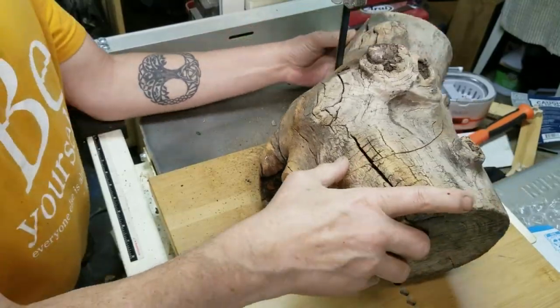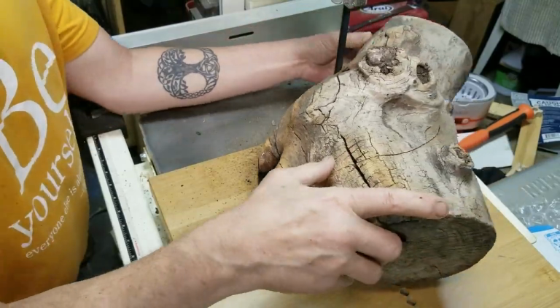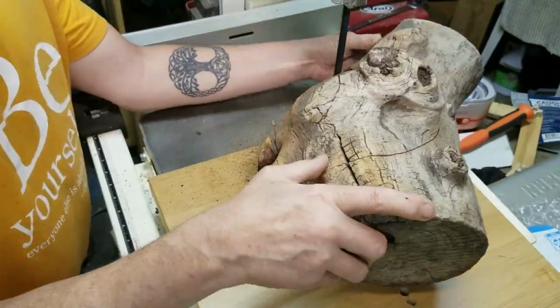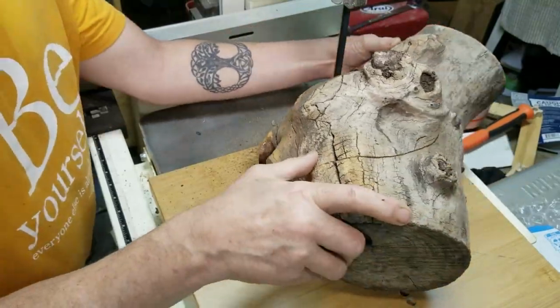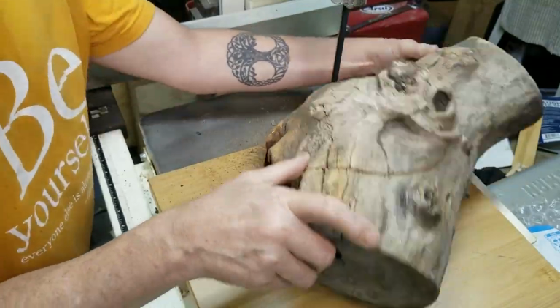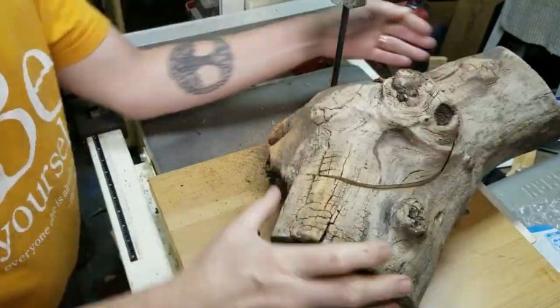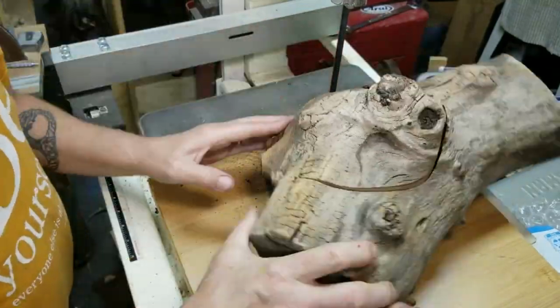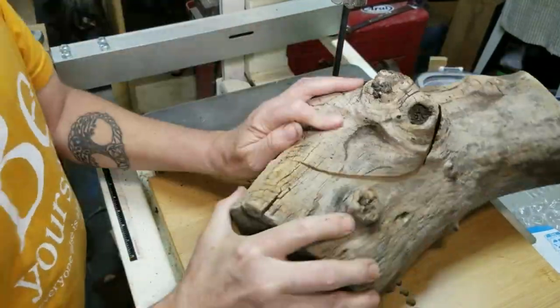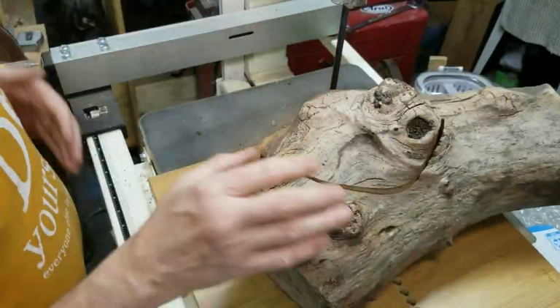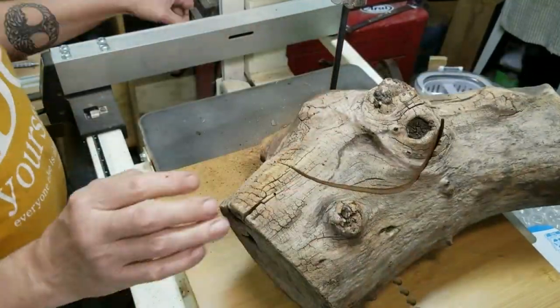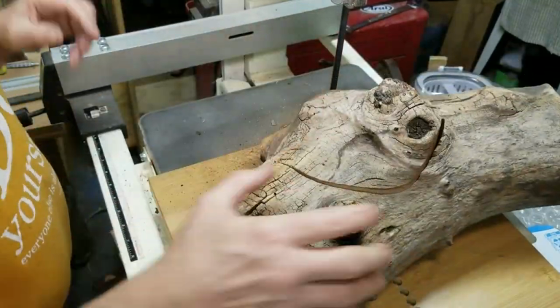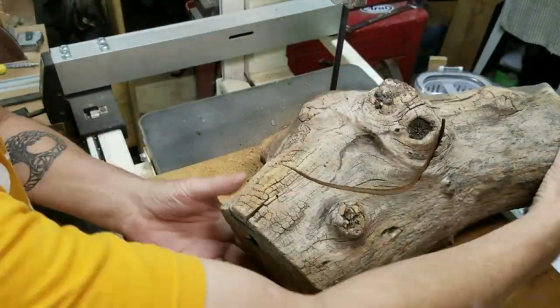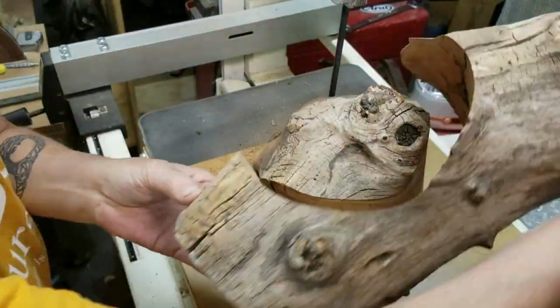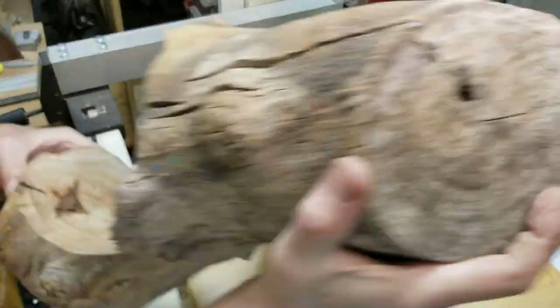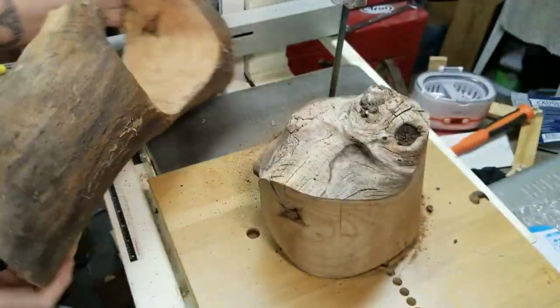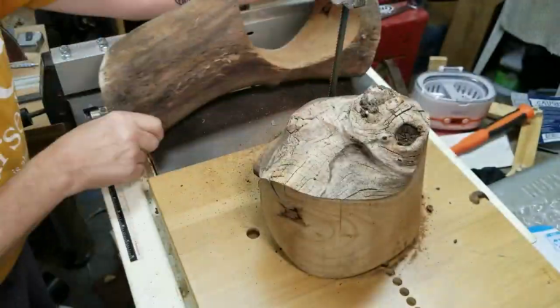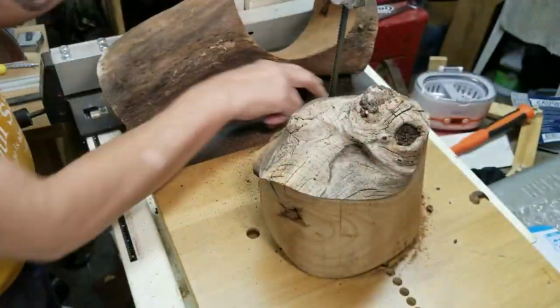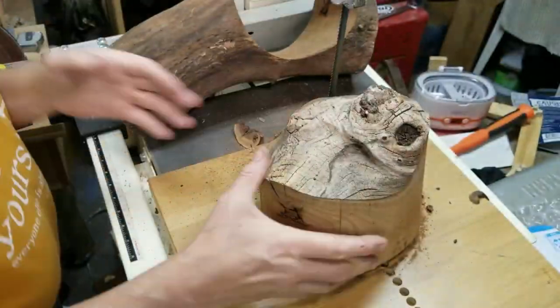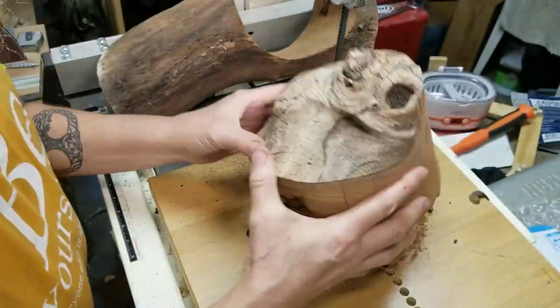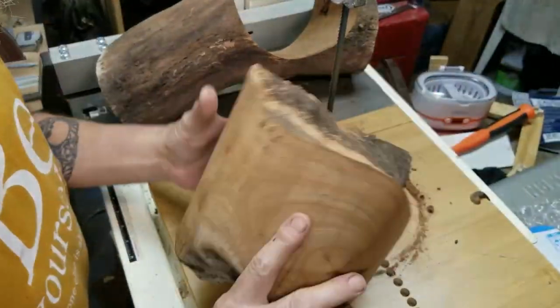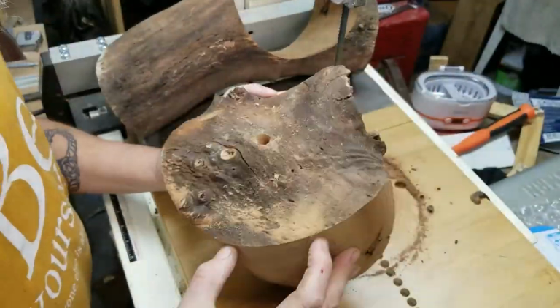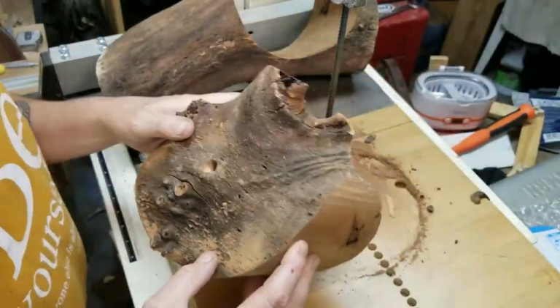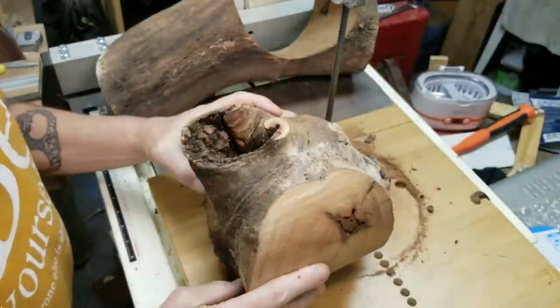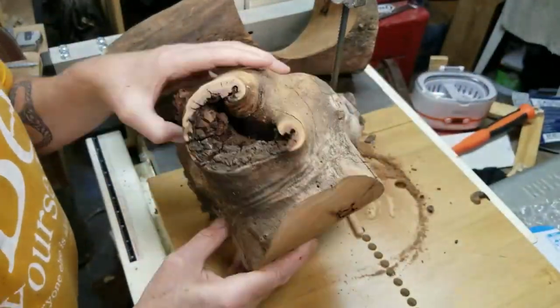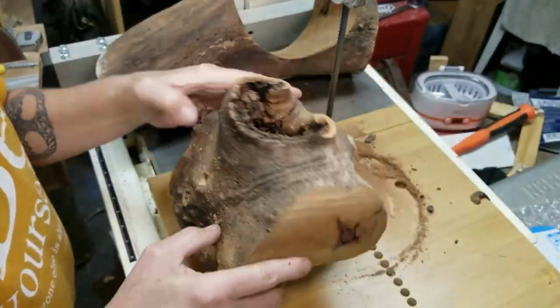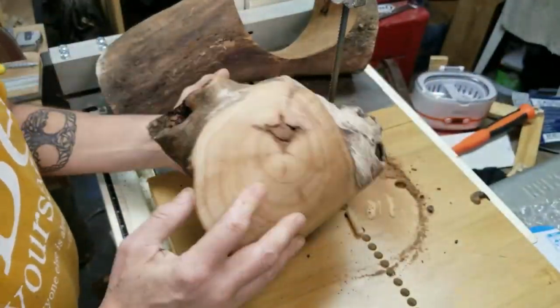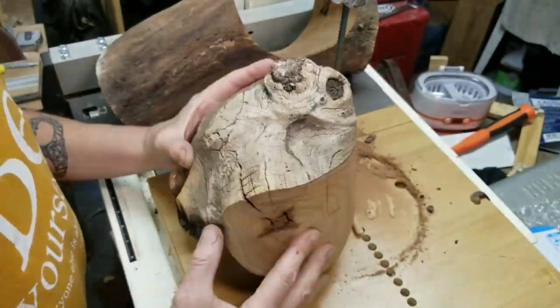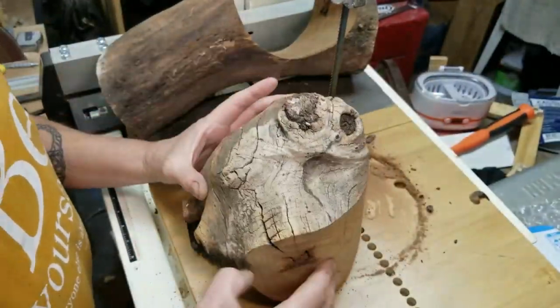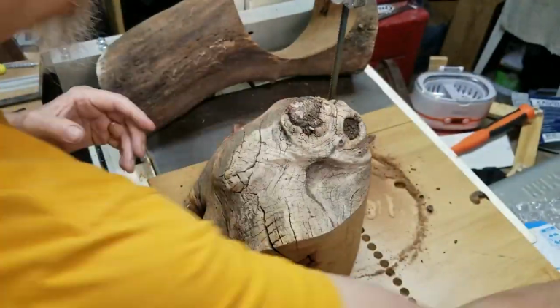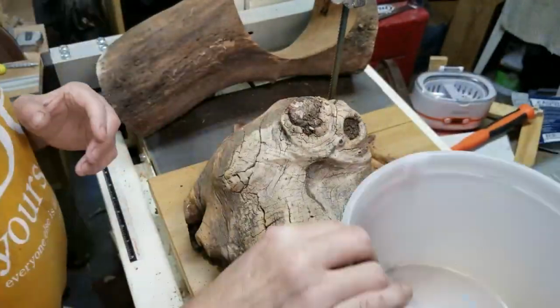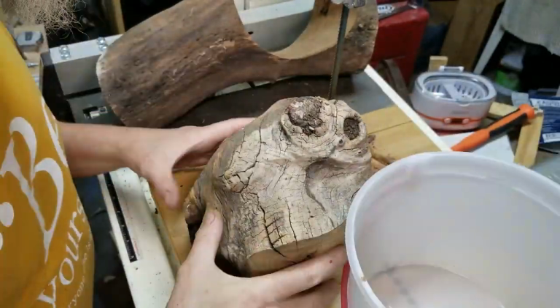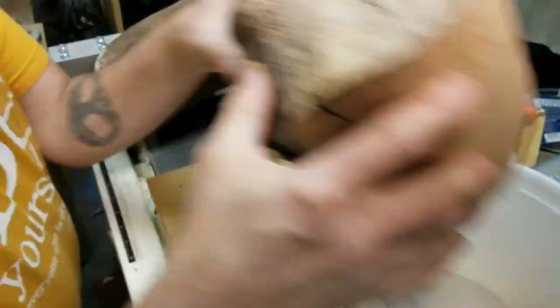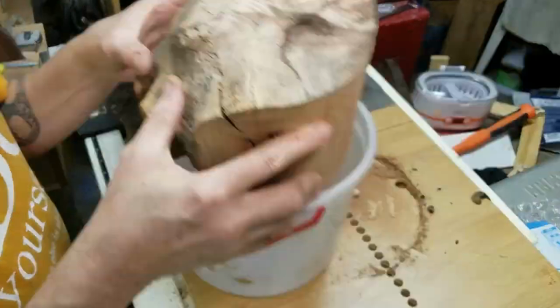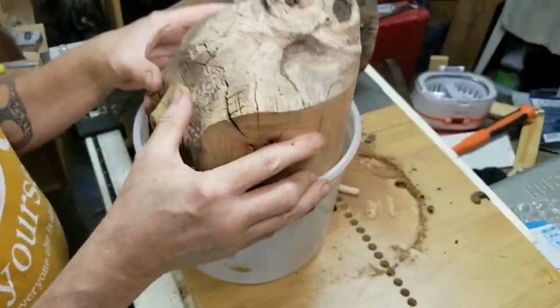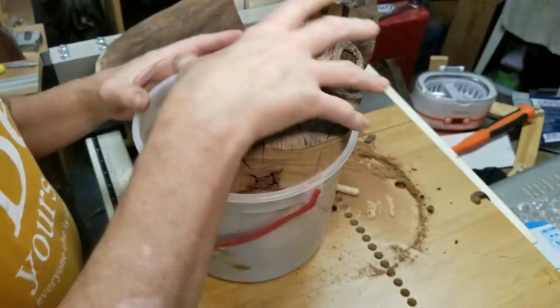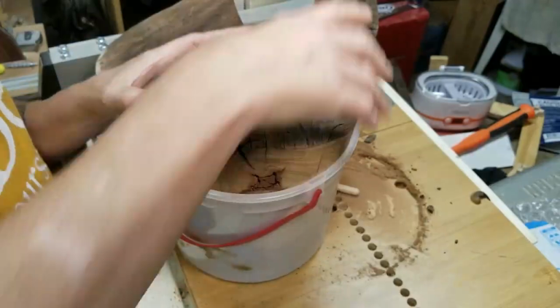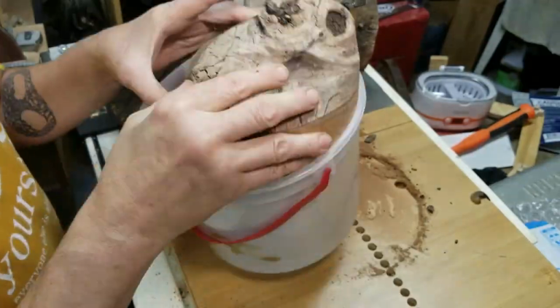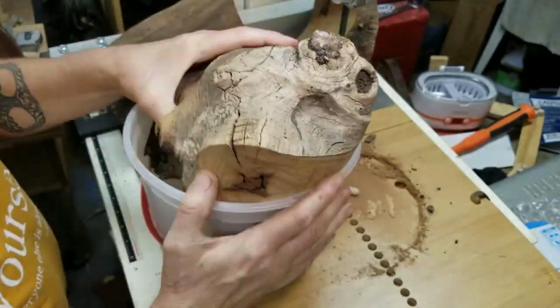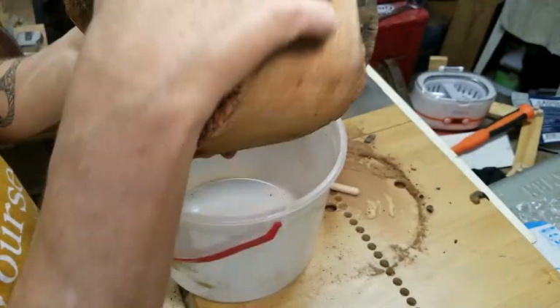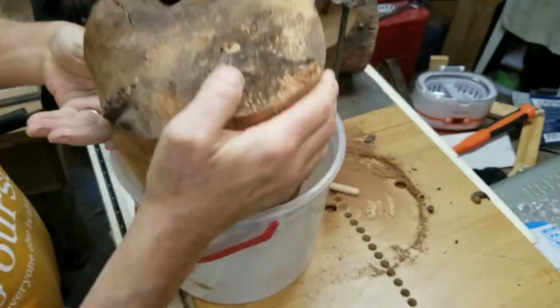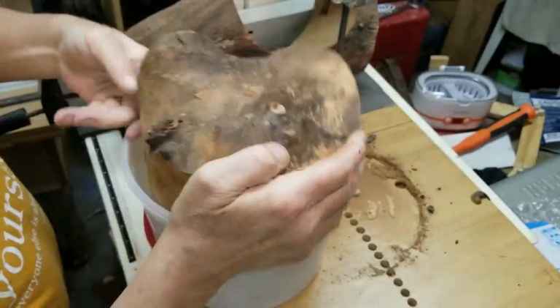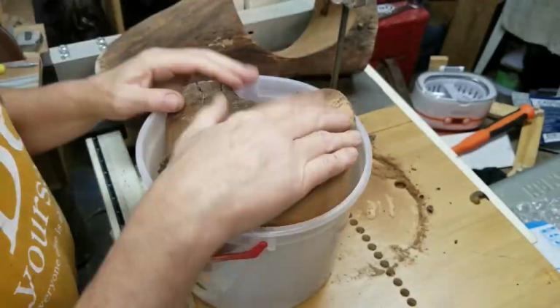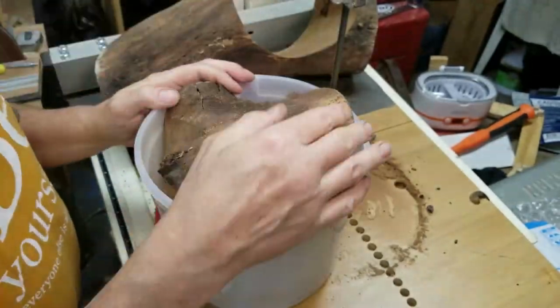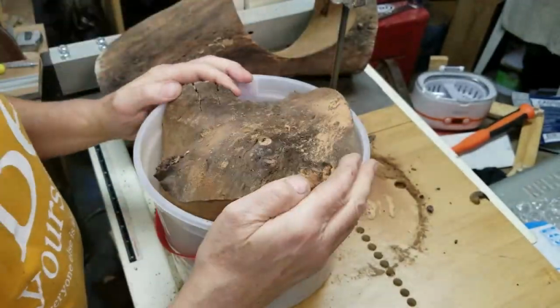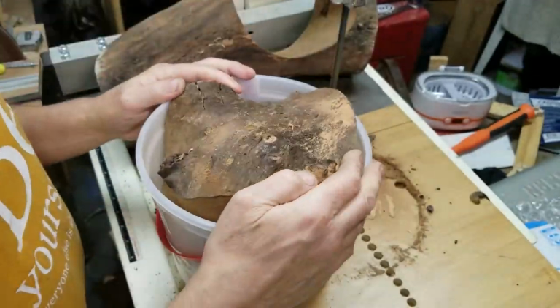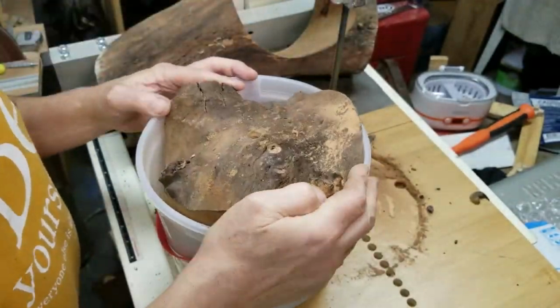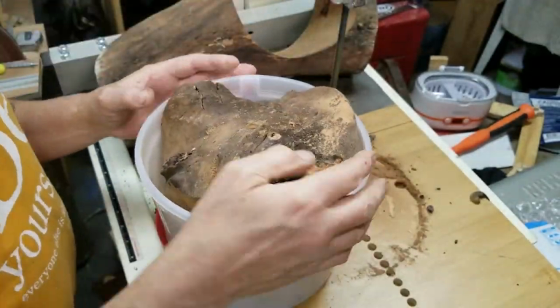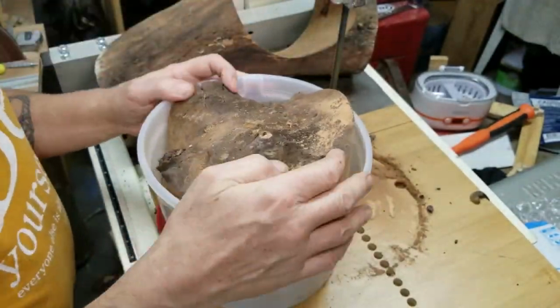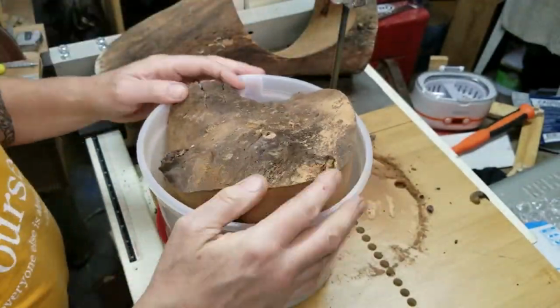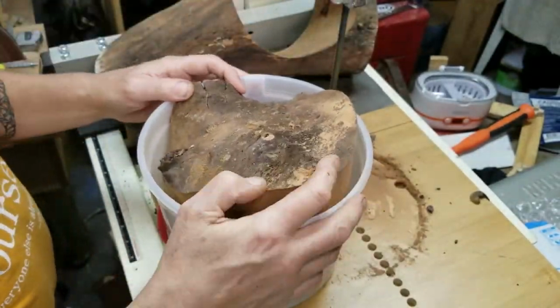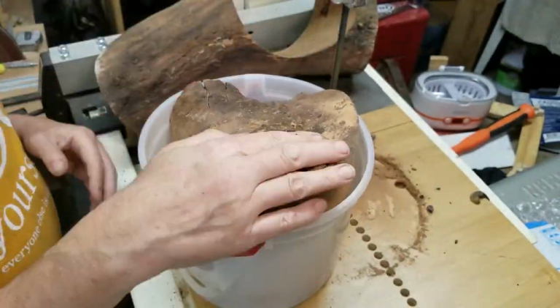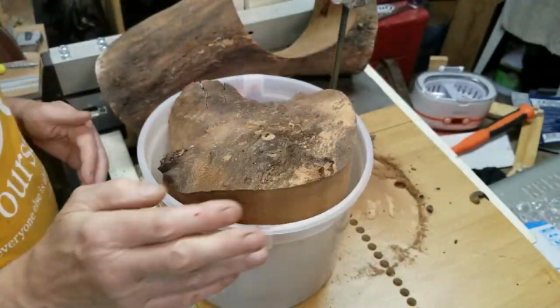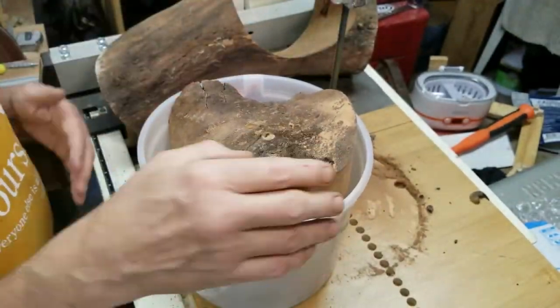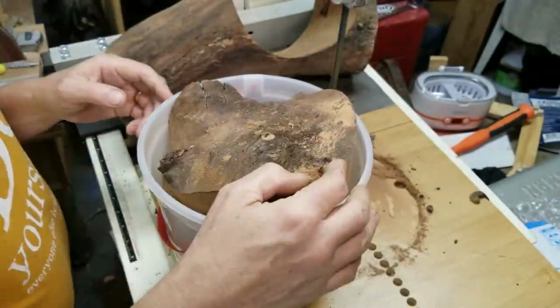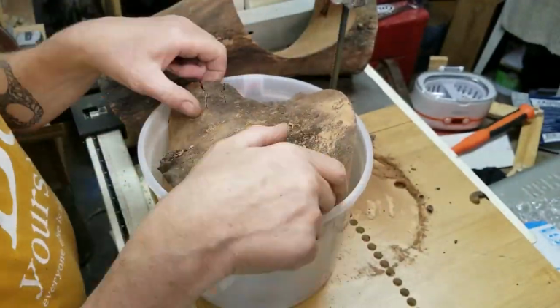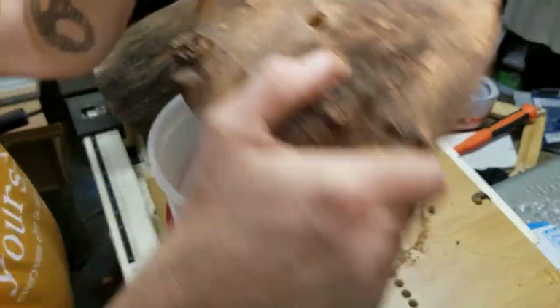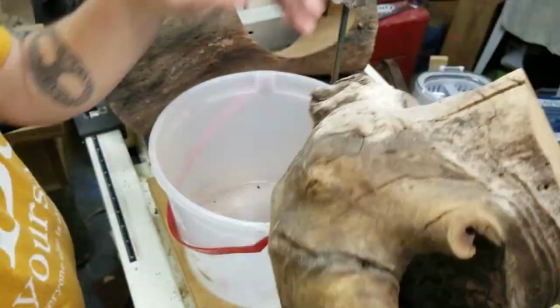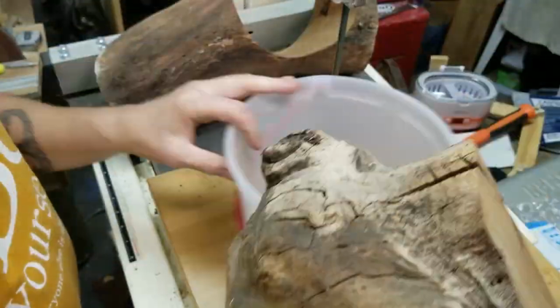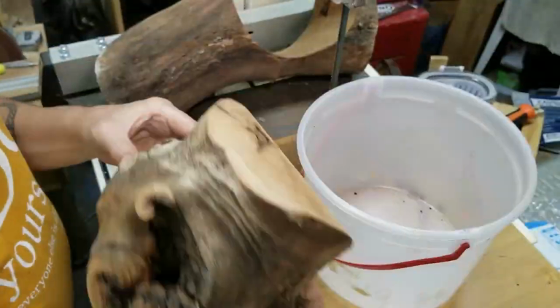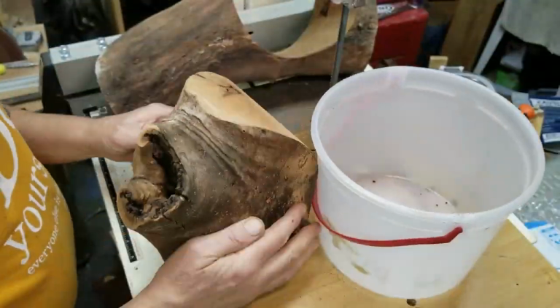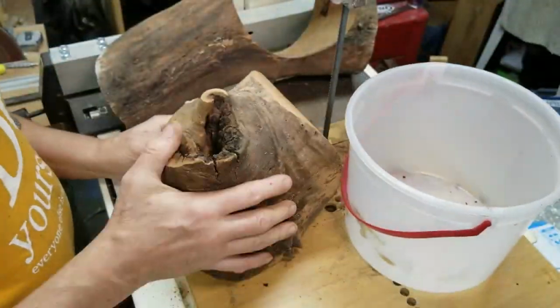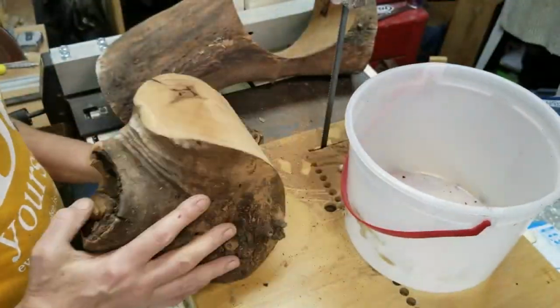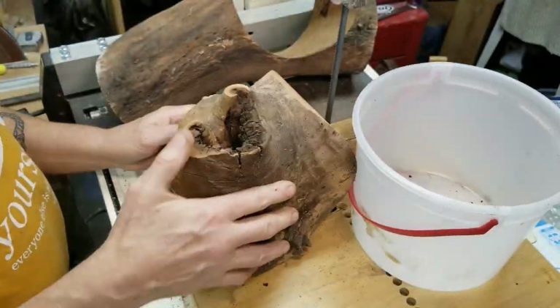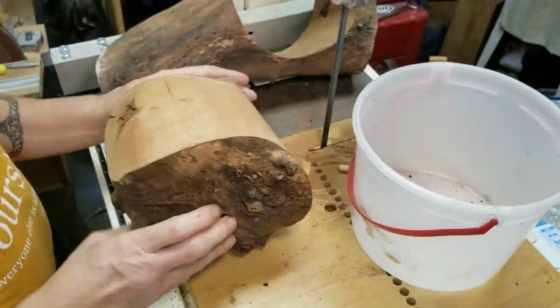That section where the branch broke off has a really interesting shape, and I'd like to preserve some of that in the final product.